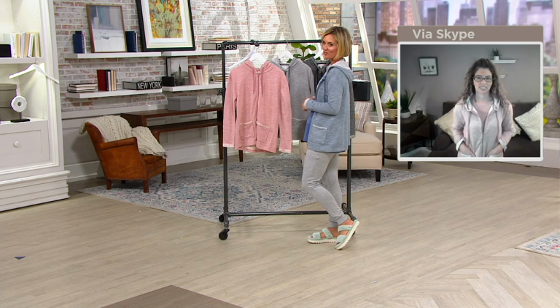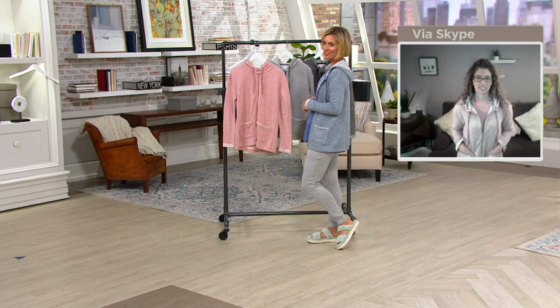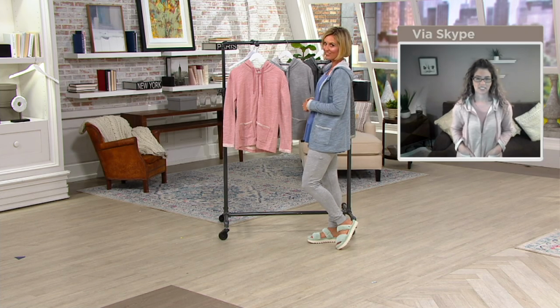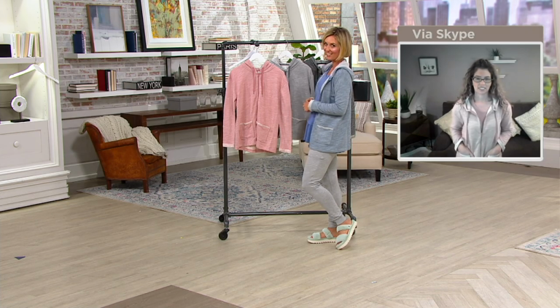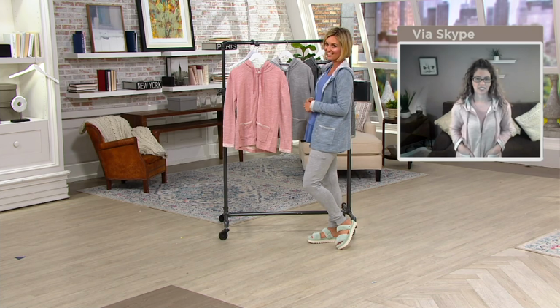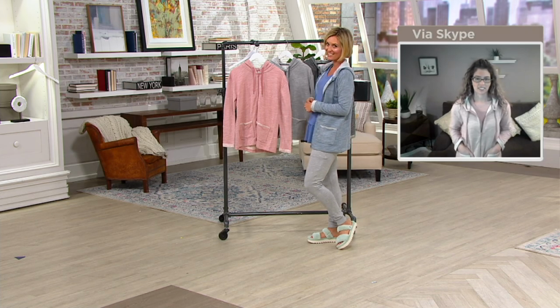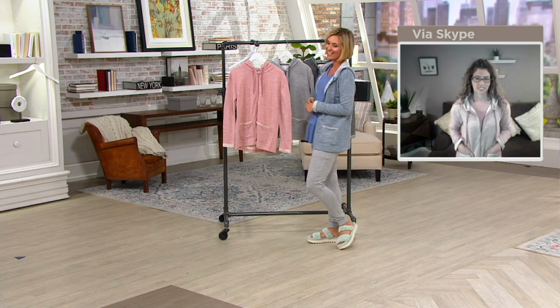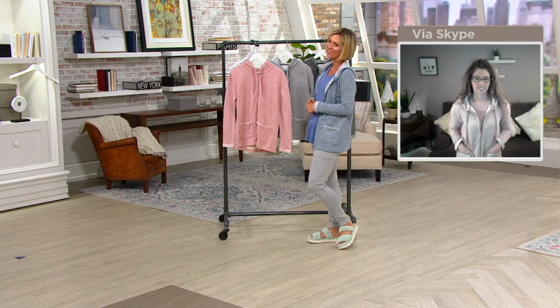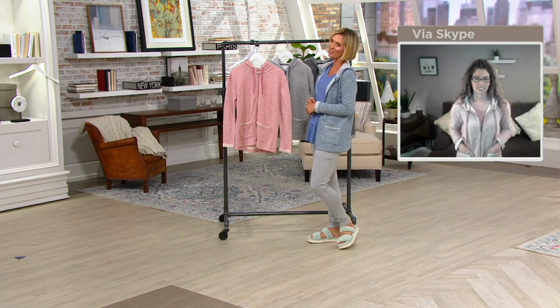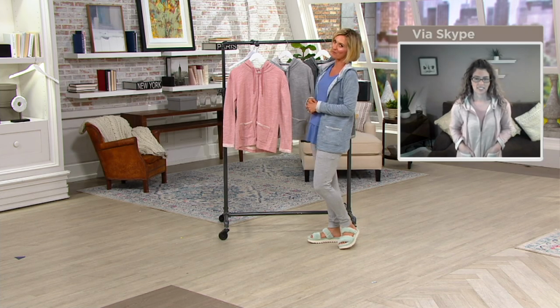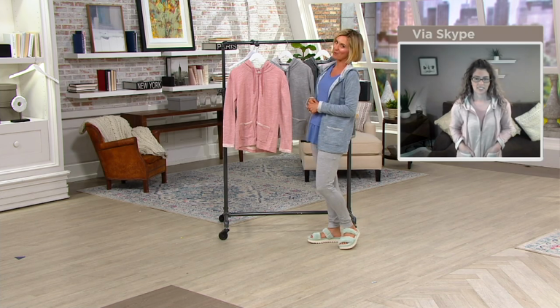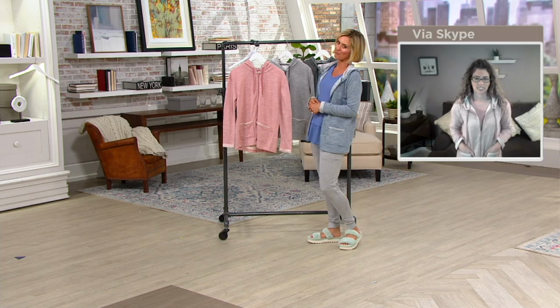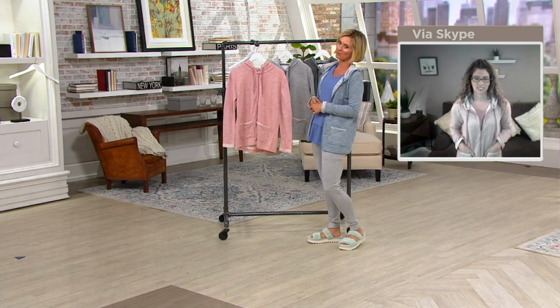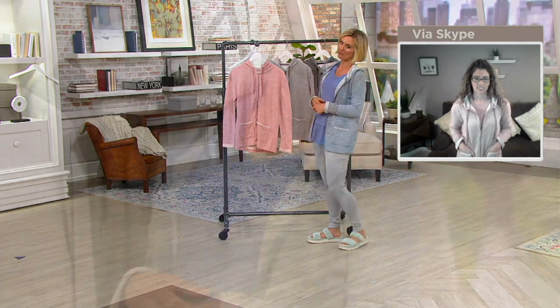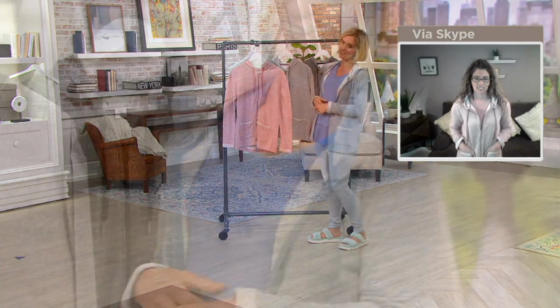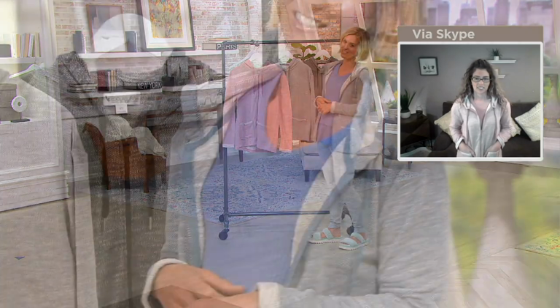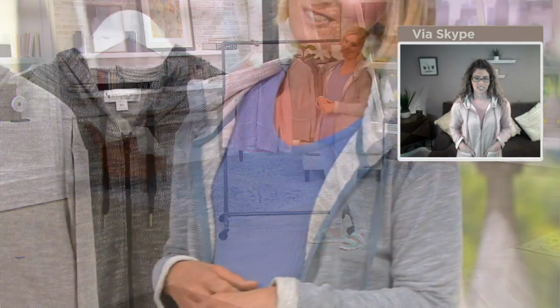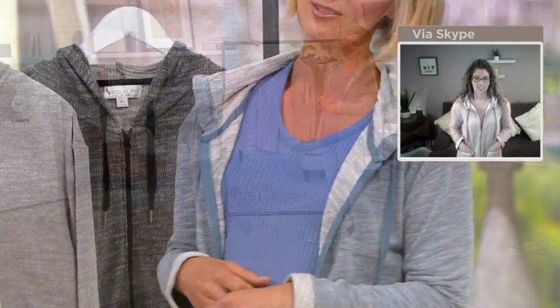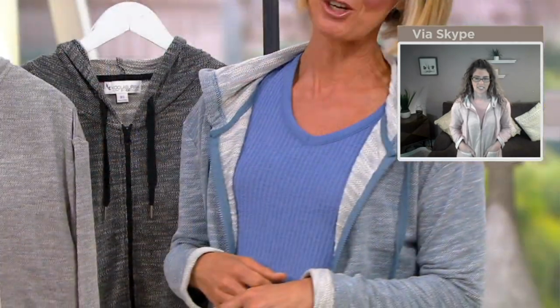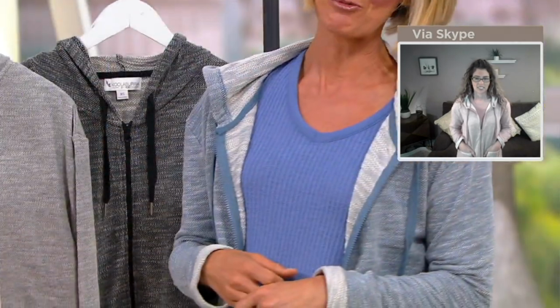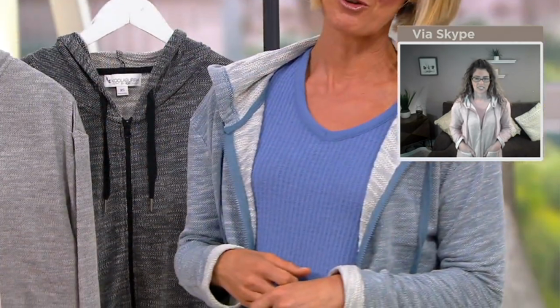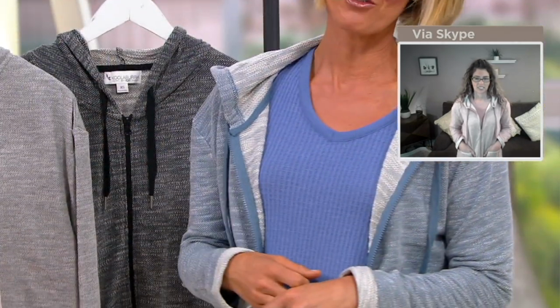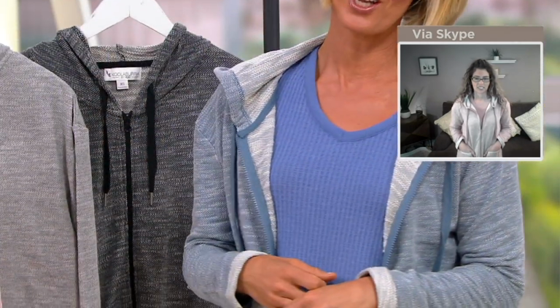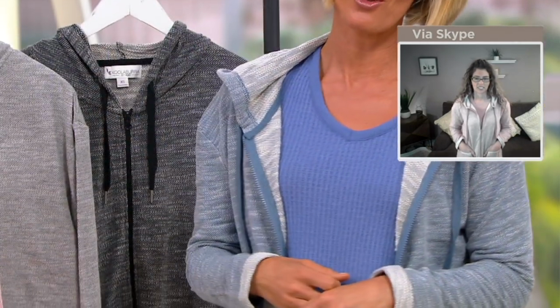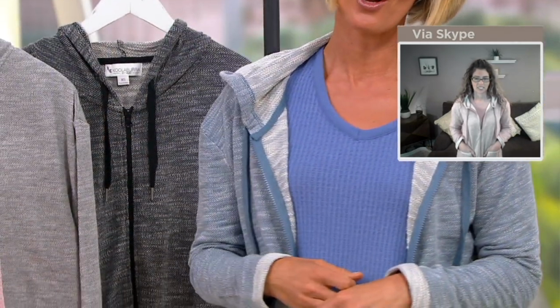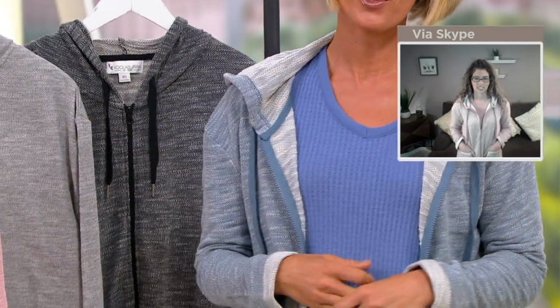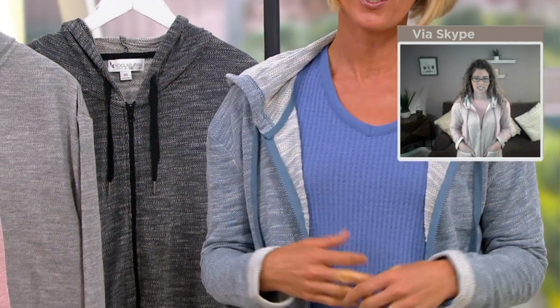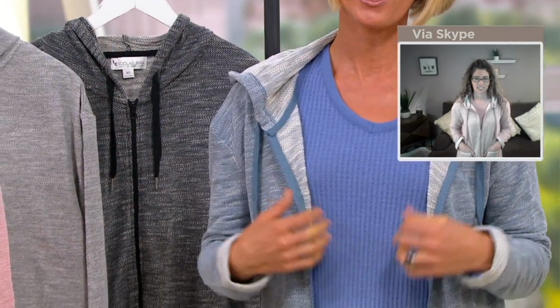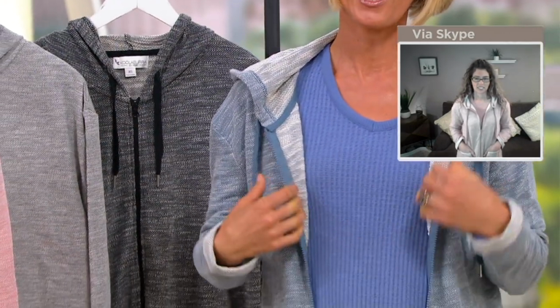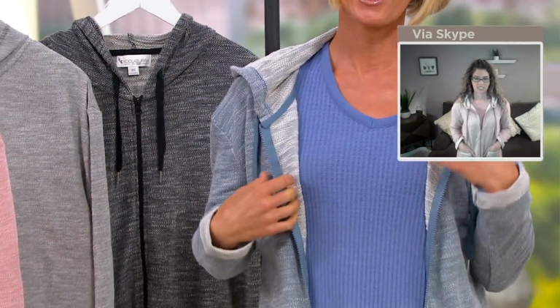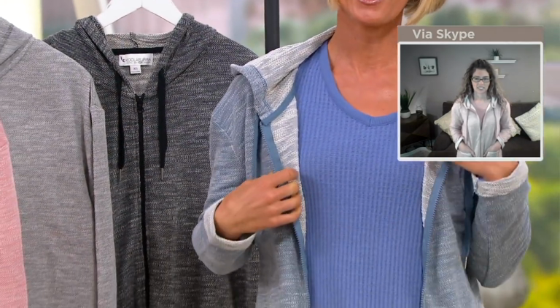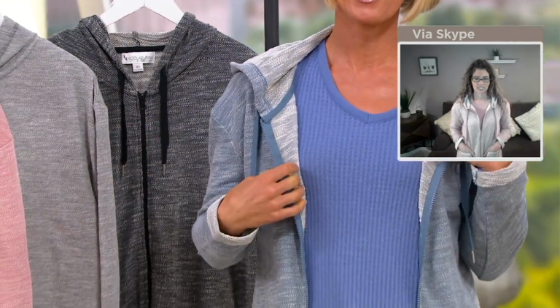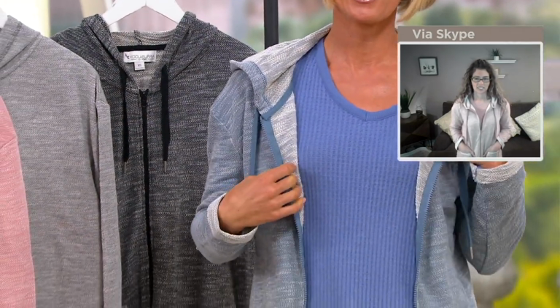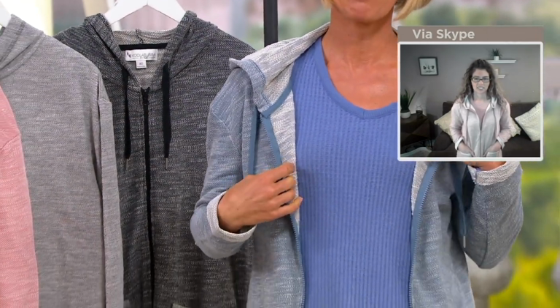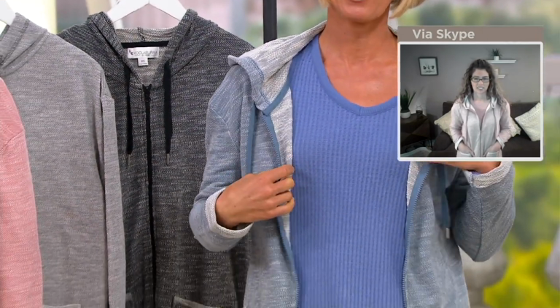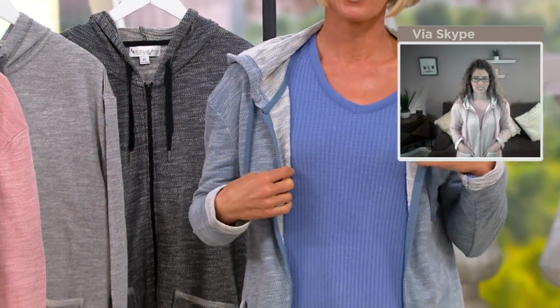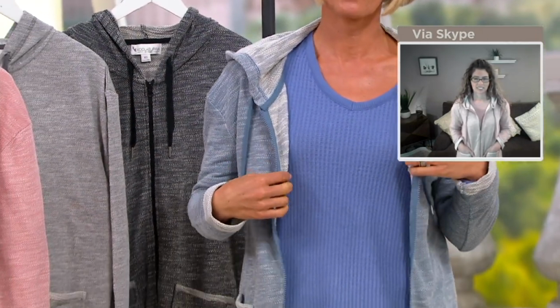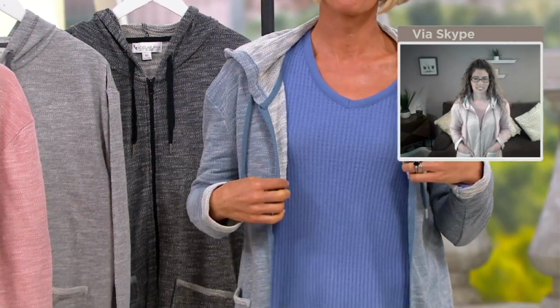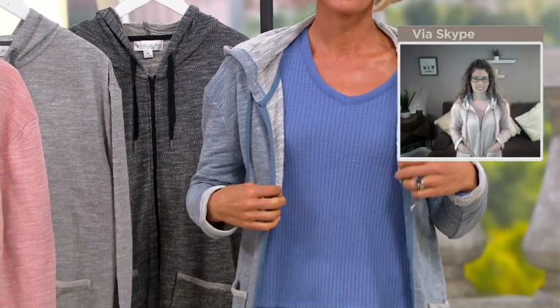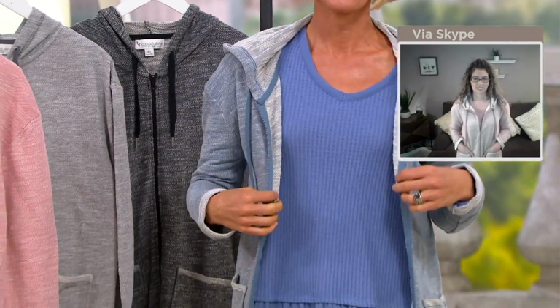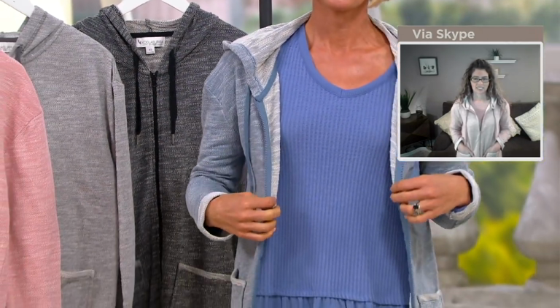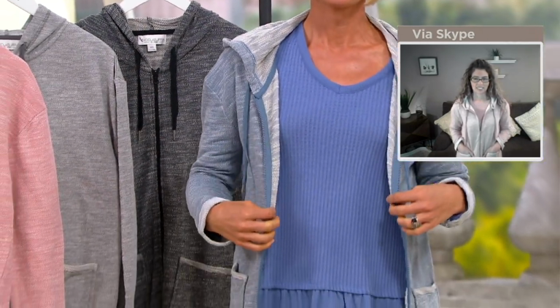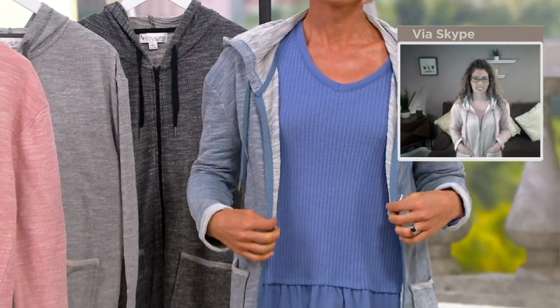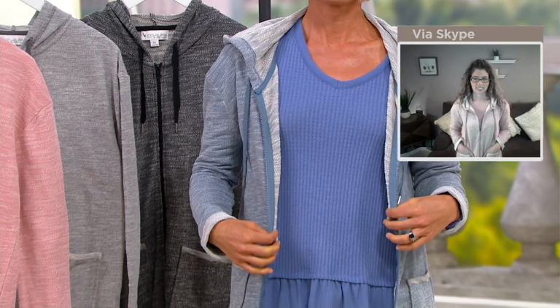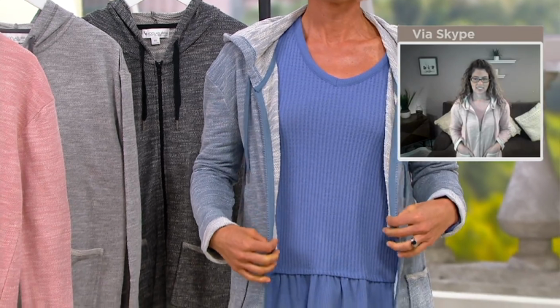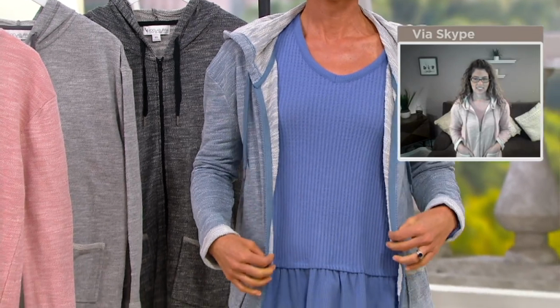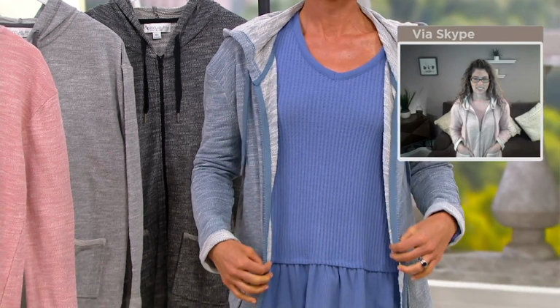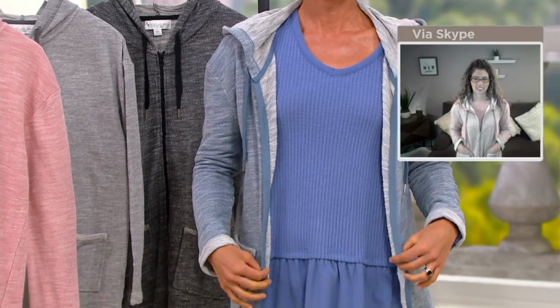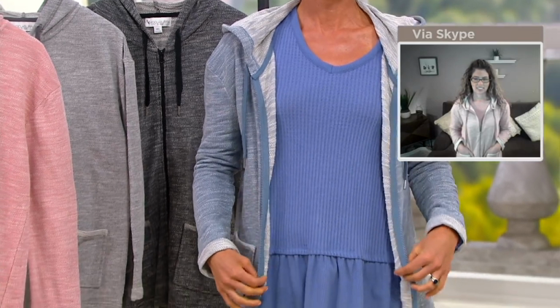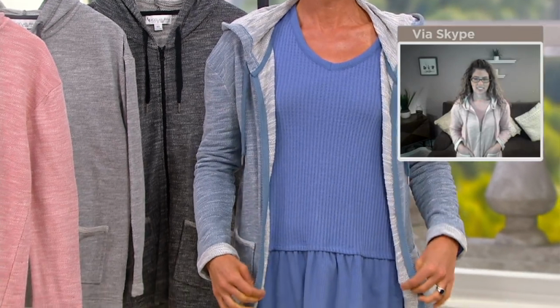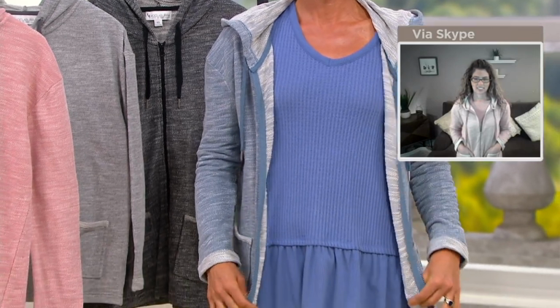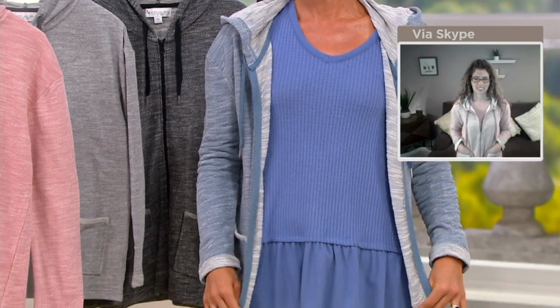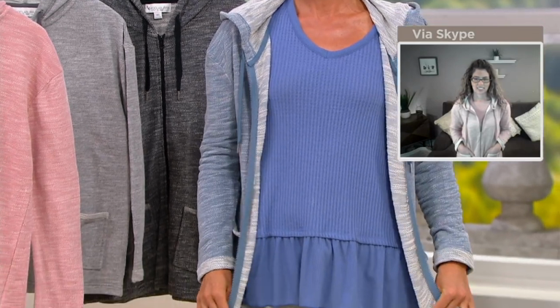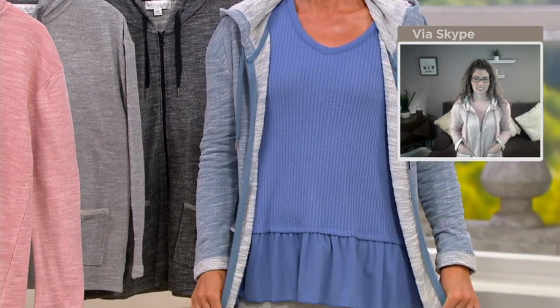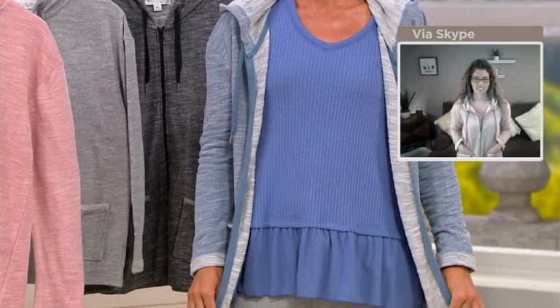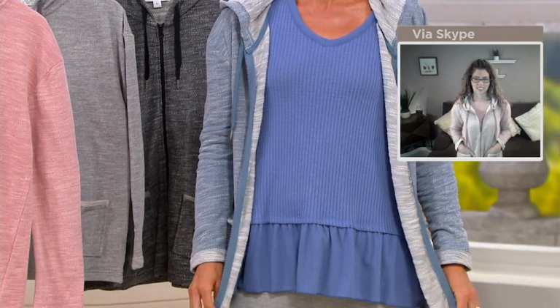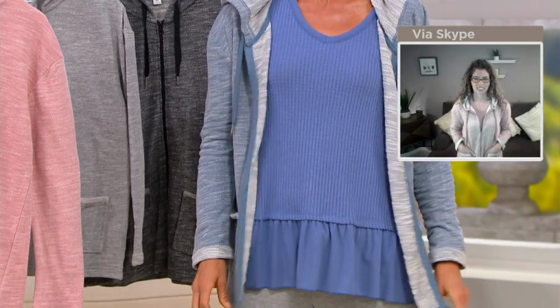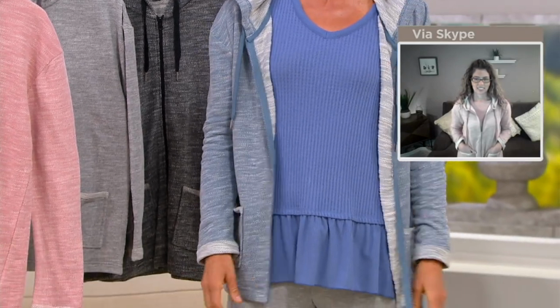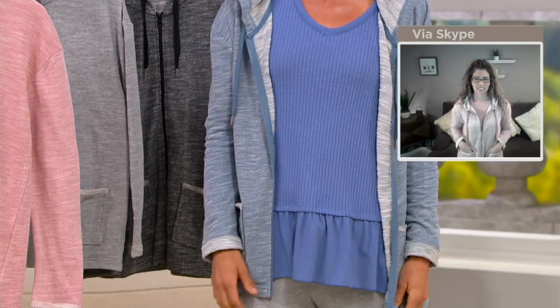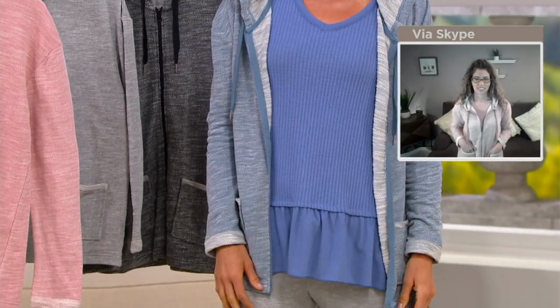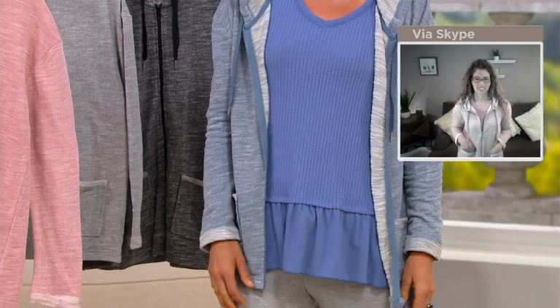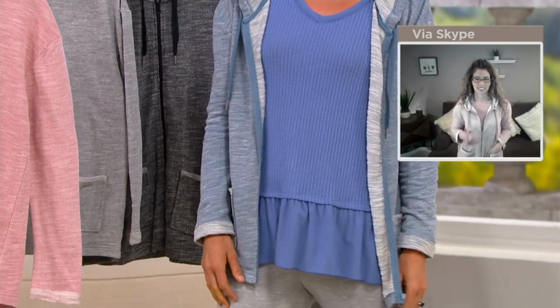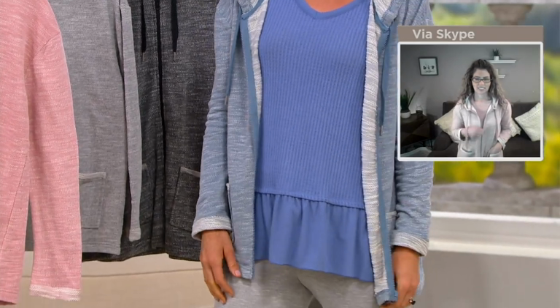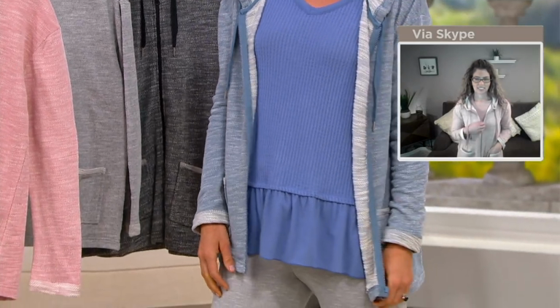$39.98 for a Koolaburra by UGG piece, but that price will go away at the end of the day. If you don't get it today you're going to pay more tomorrow — and don't forget you also get that easy pay. It's item number A391779.